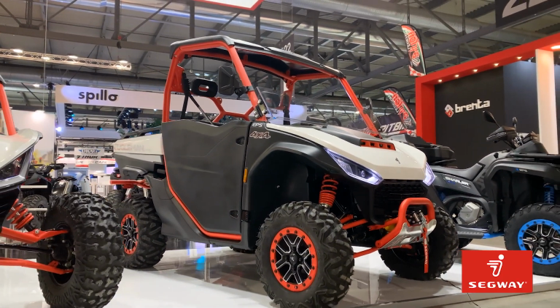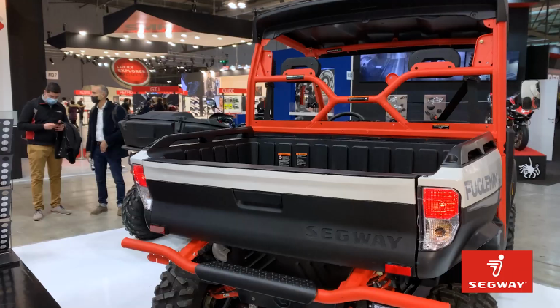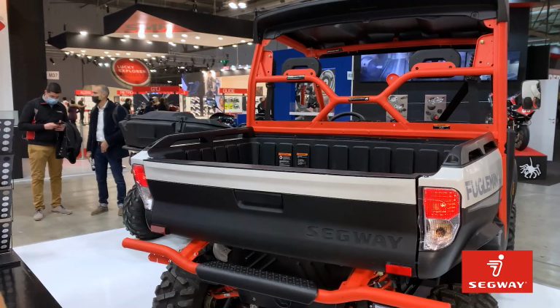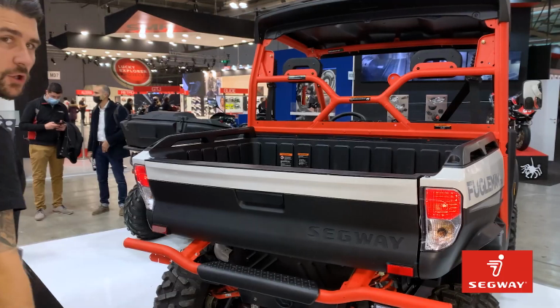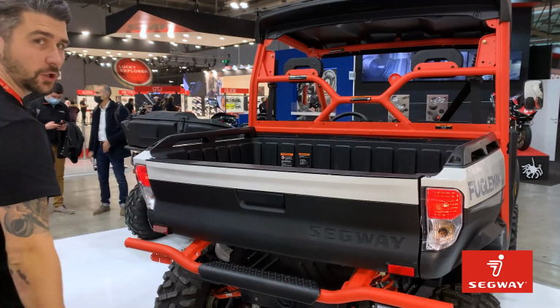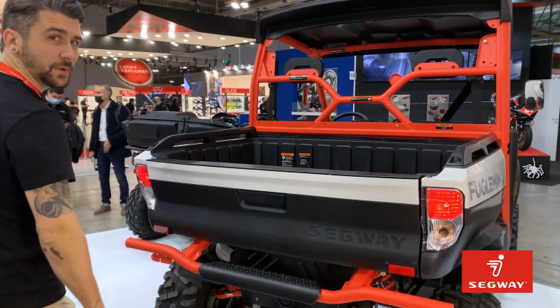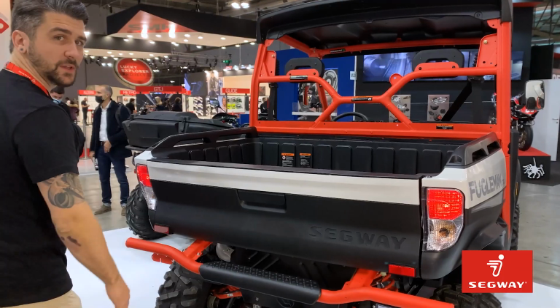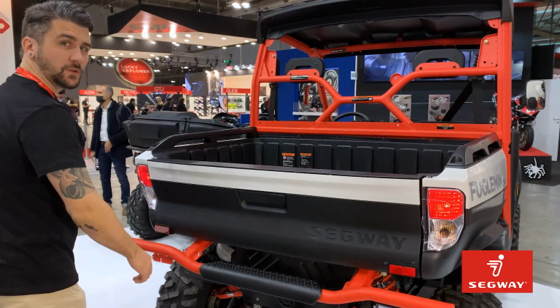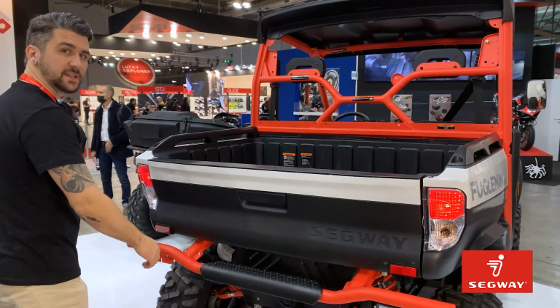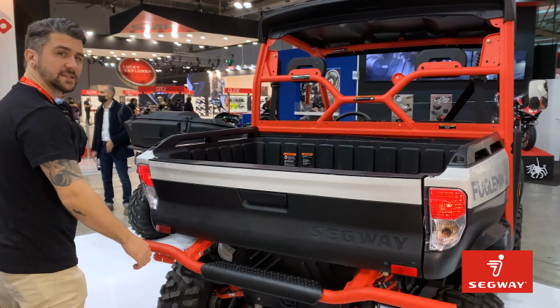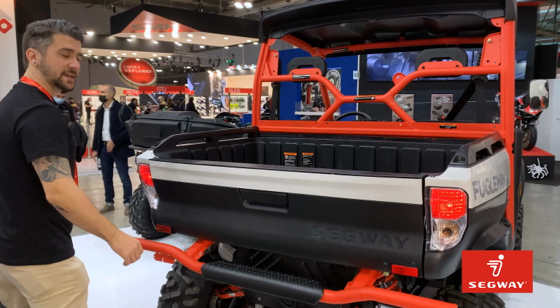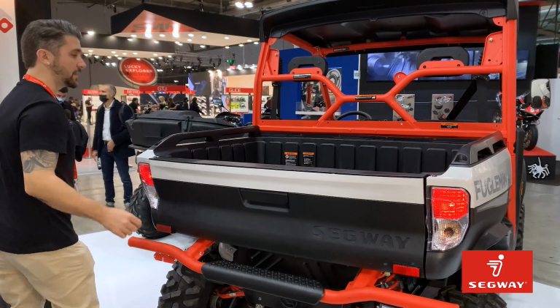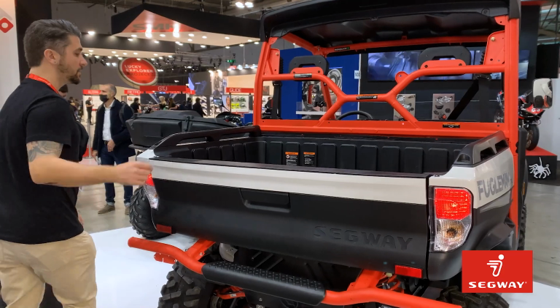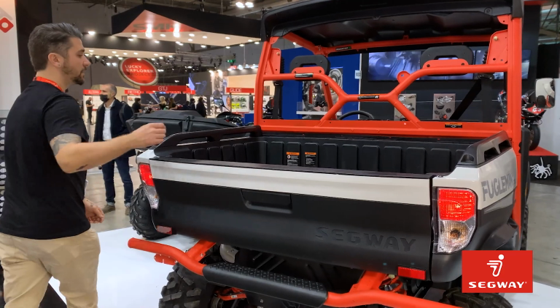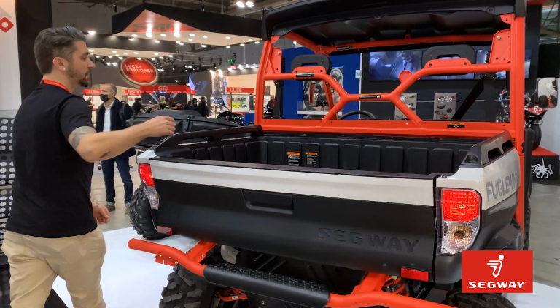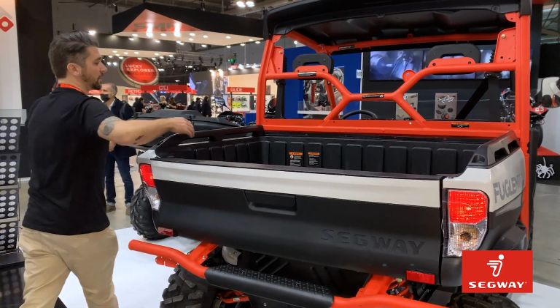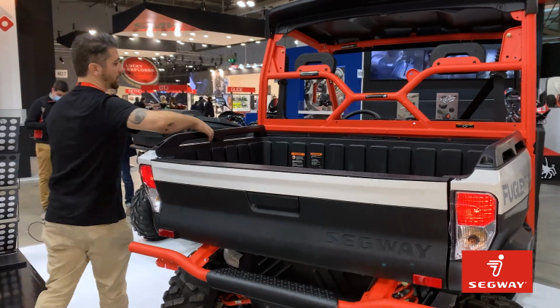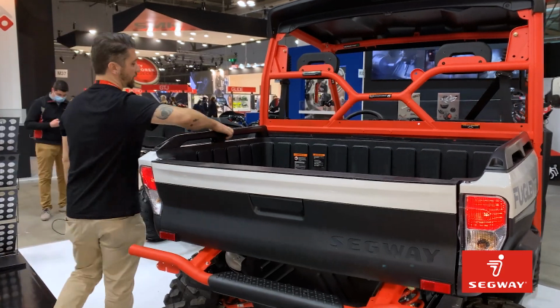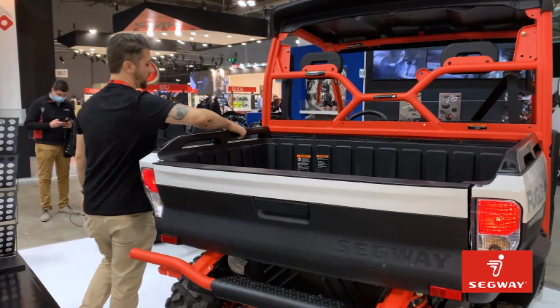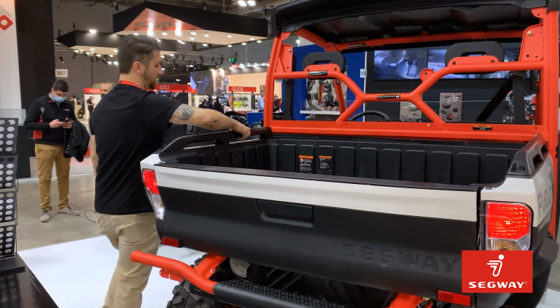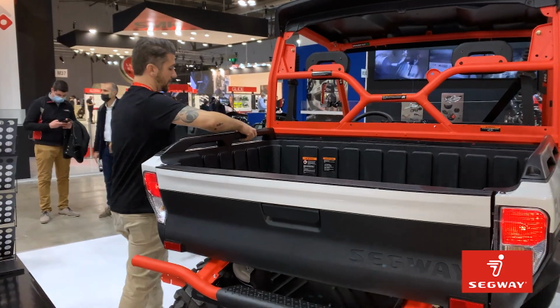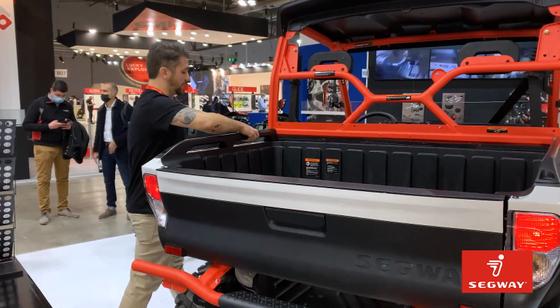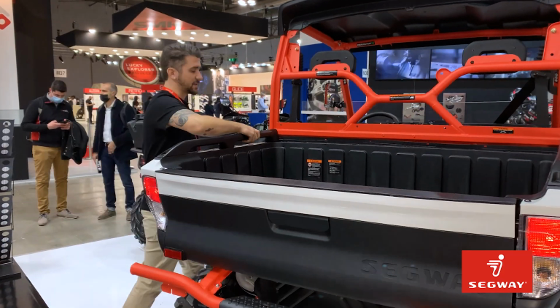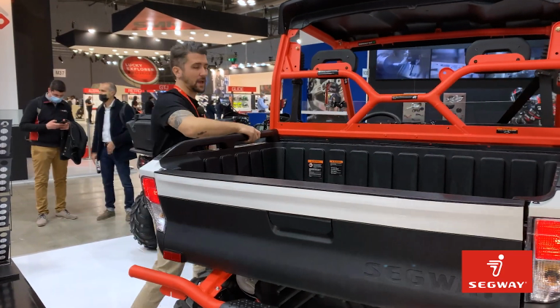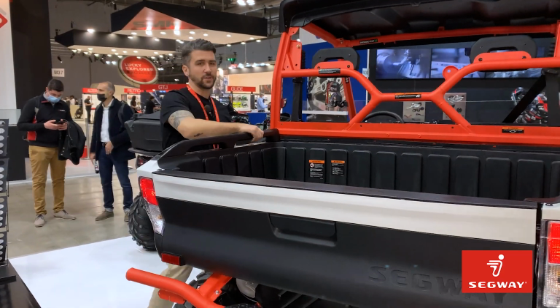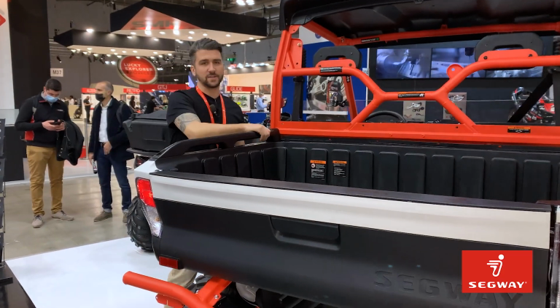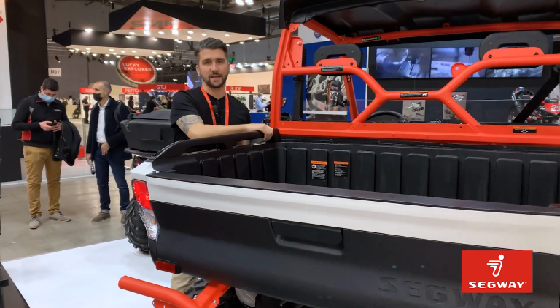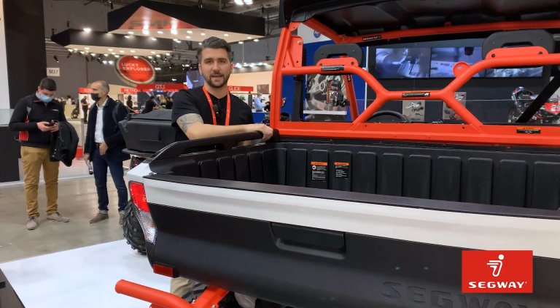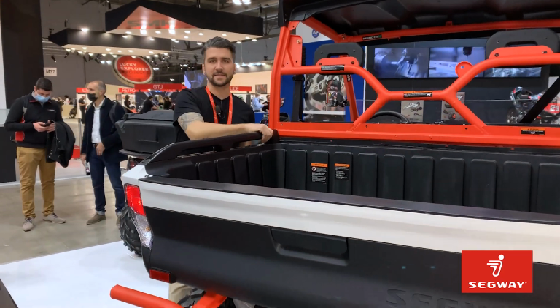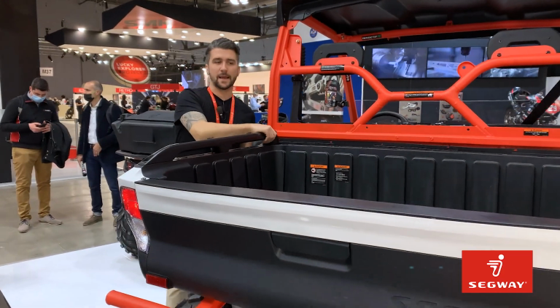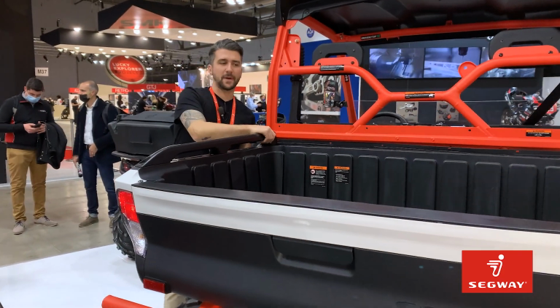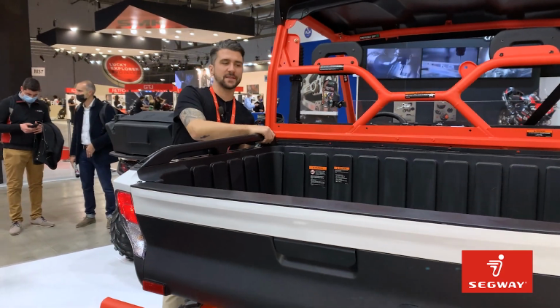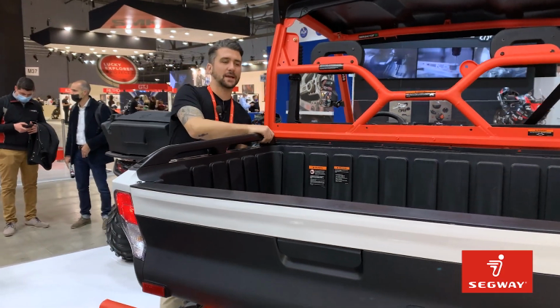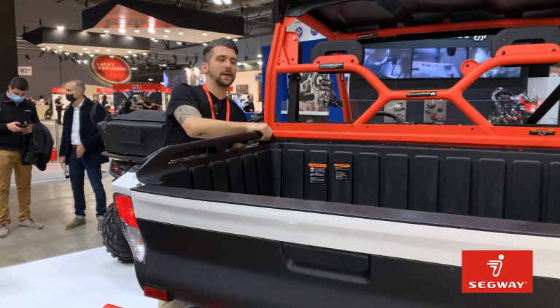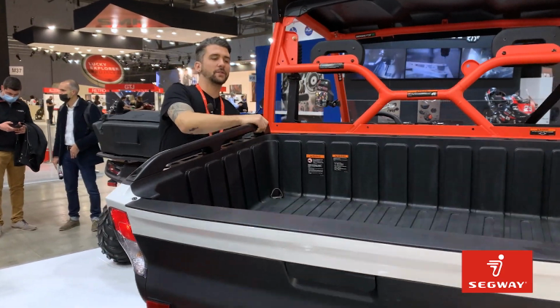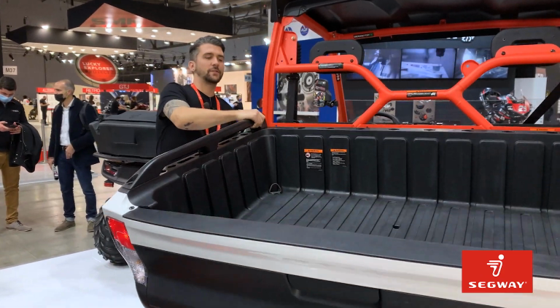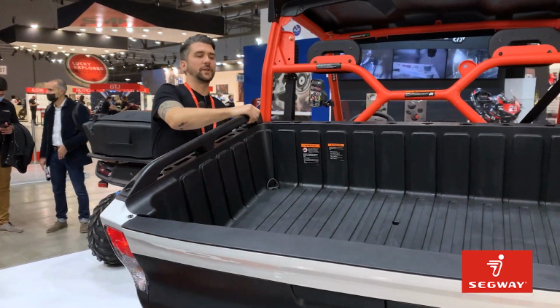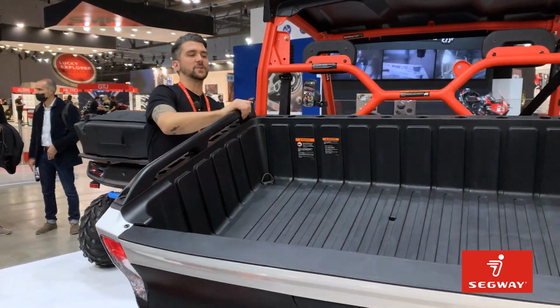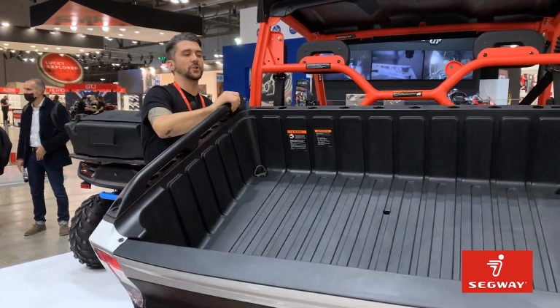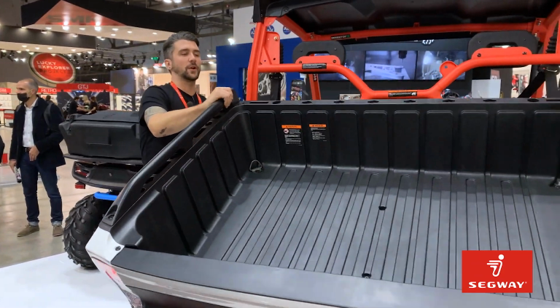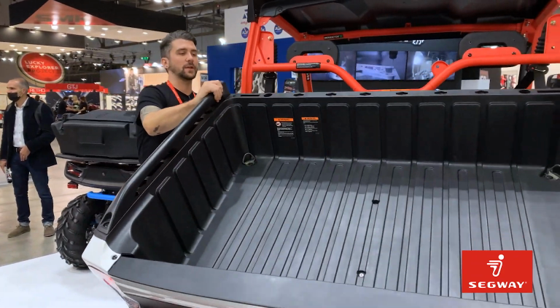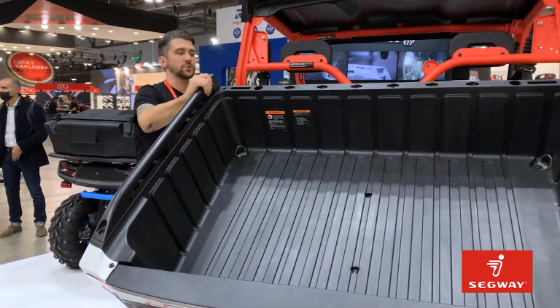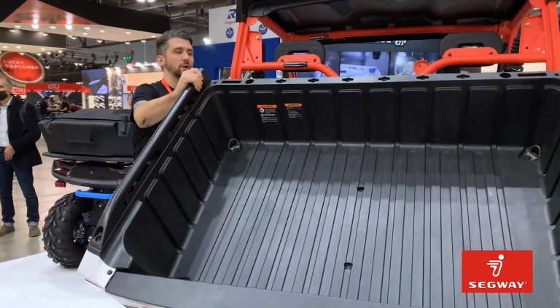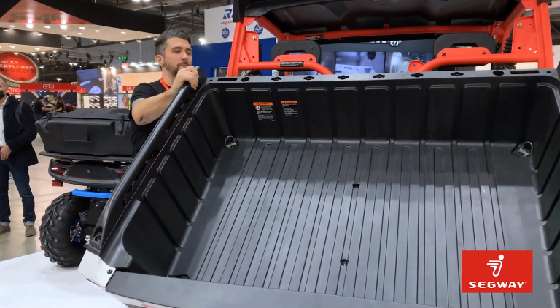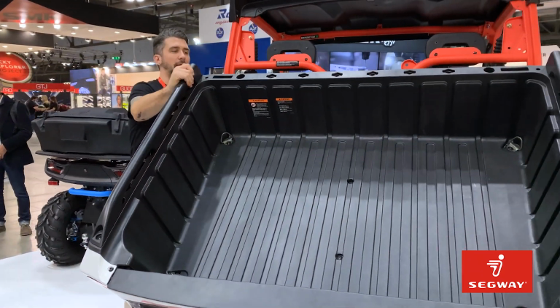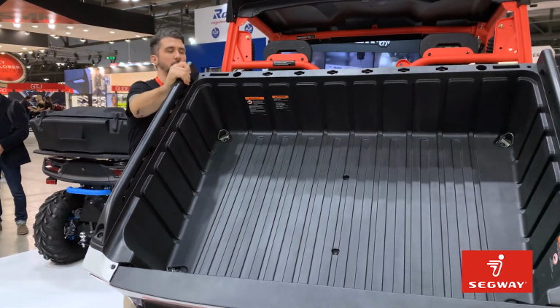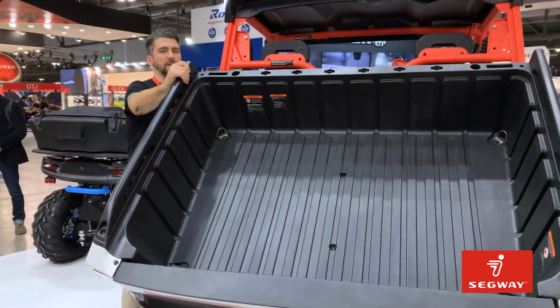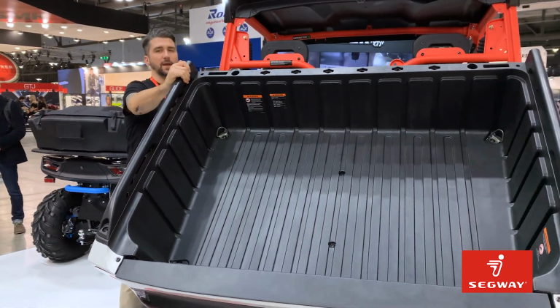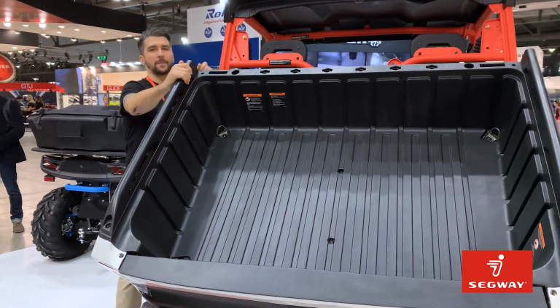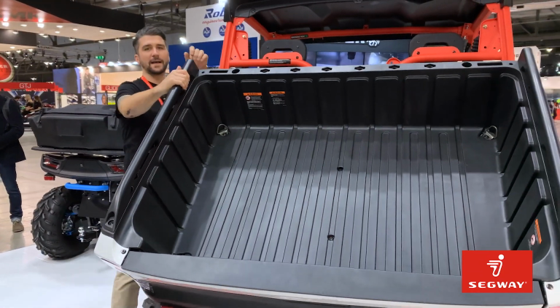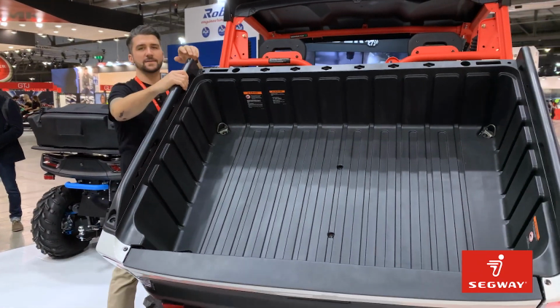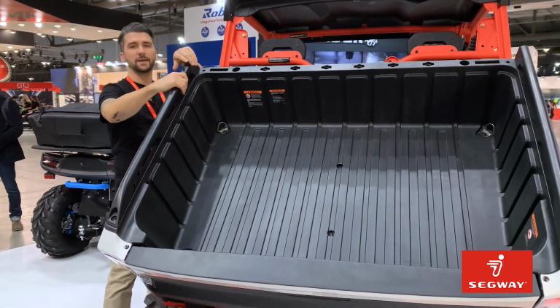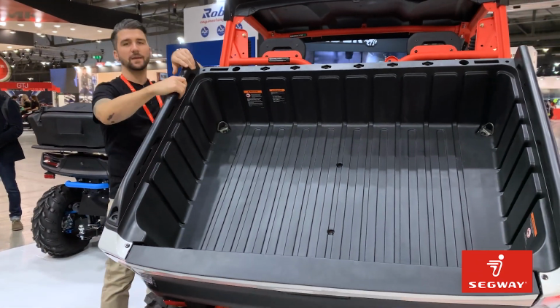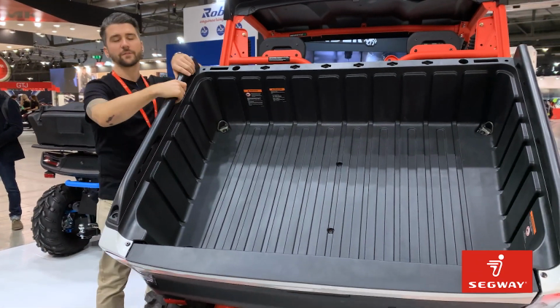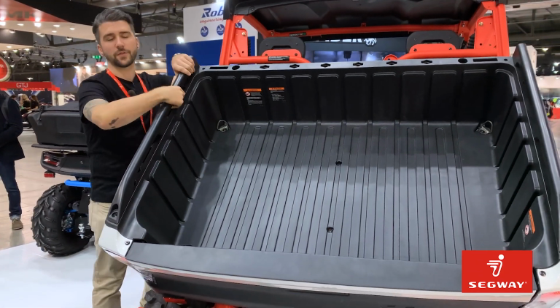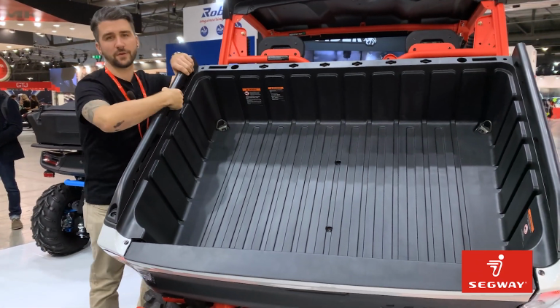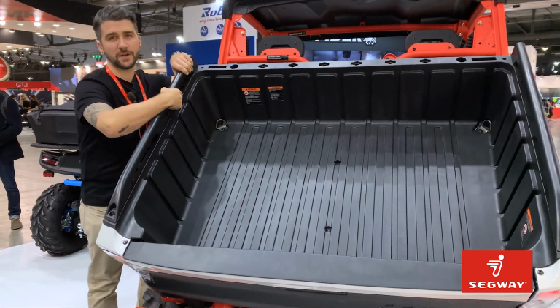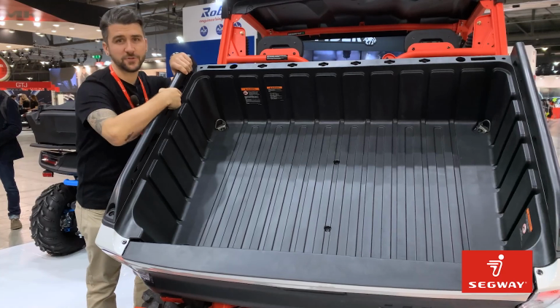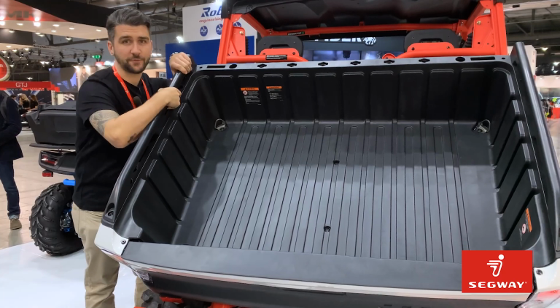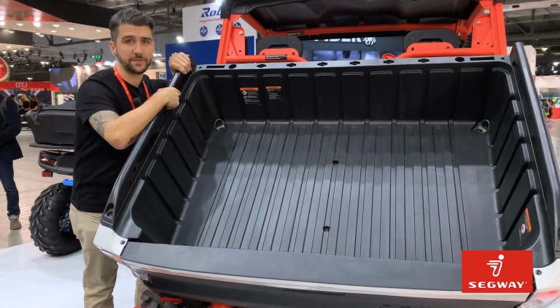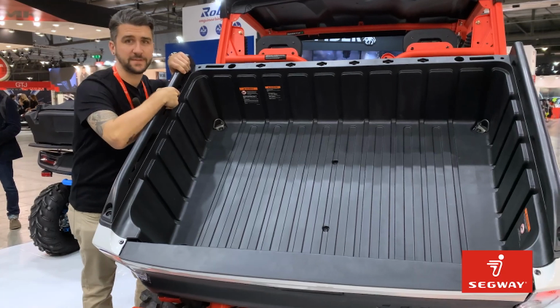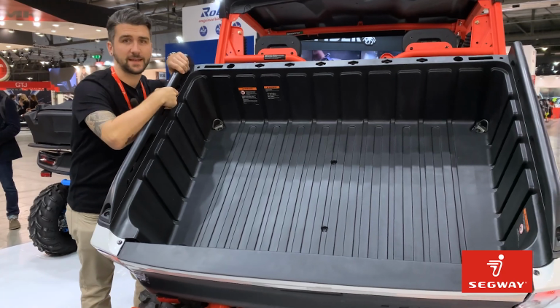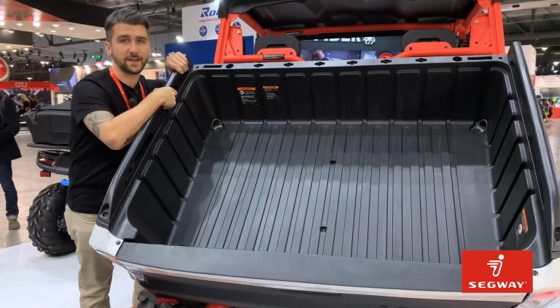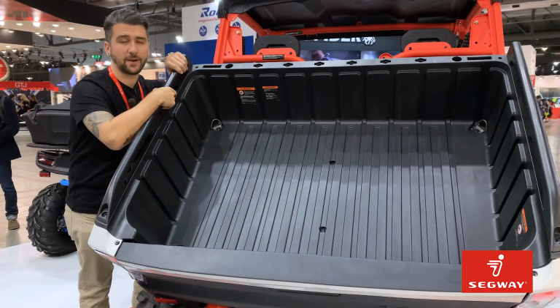The Fugelman UT-10 is our utility side-by-side, featuring a truck bed with a capacity of 350kg.